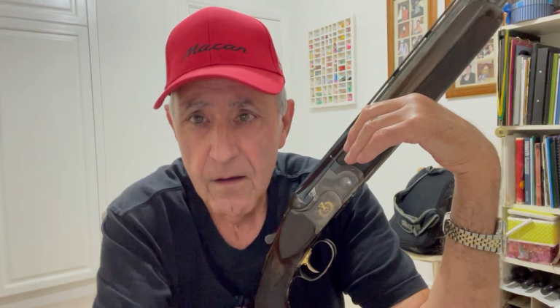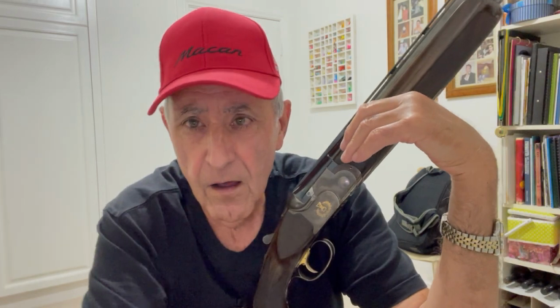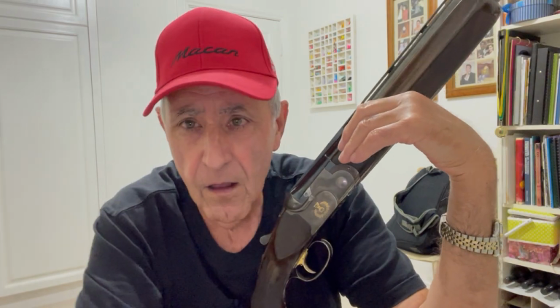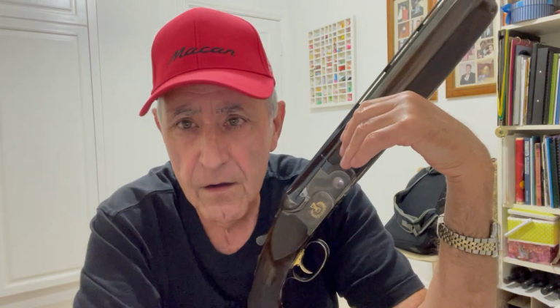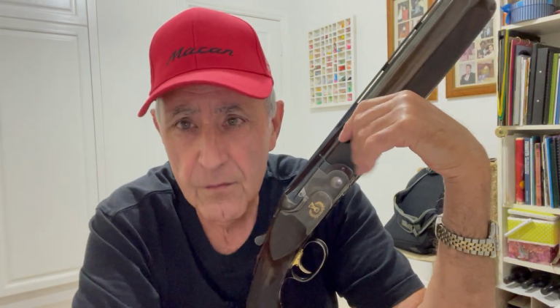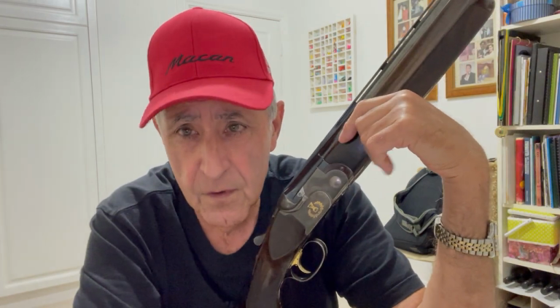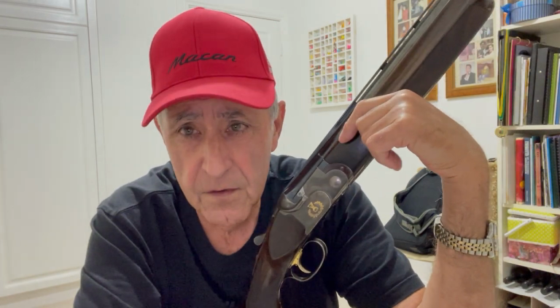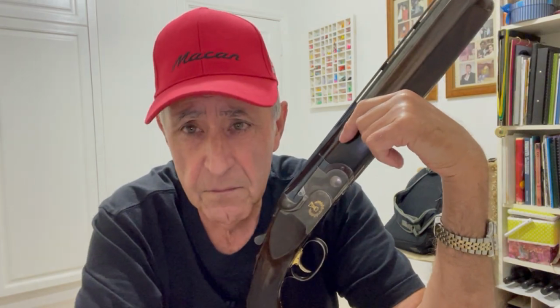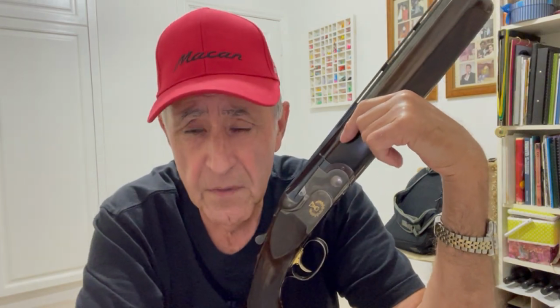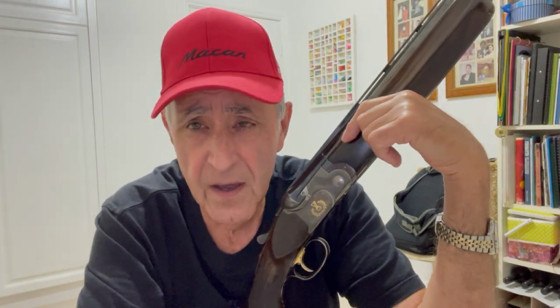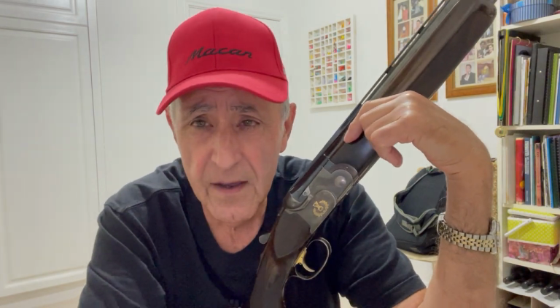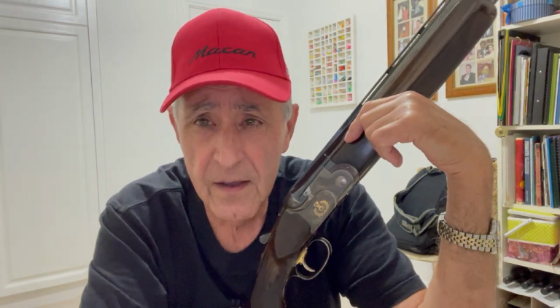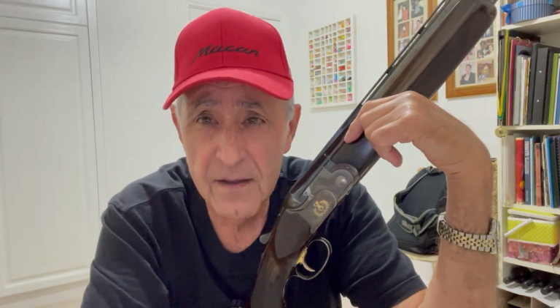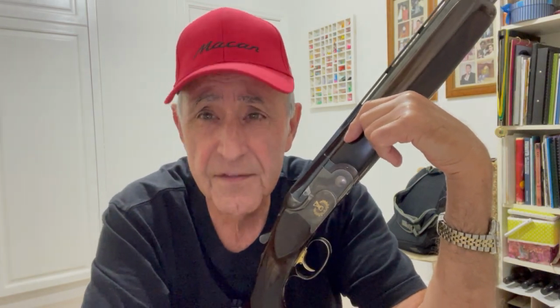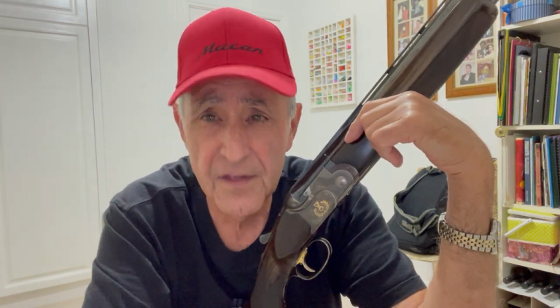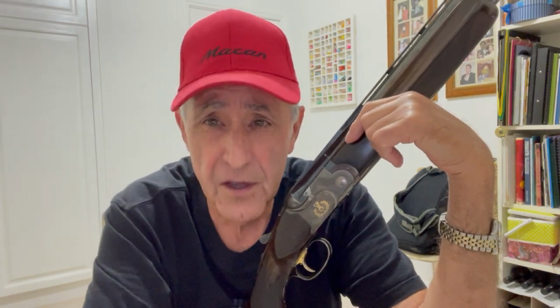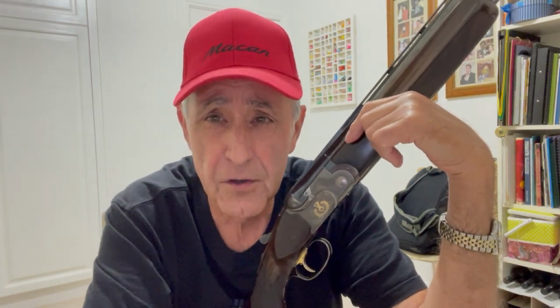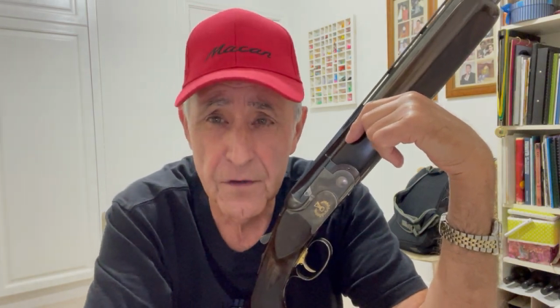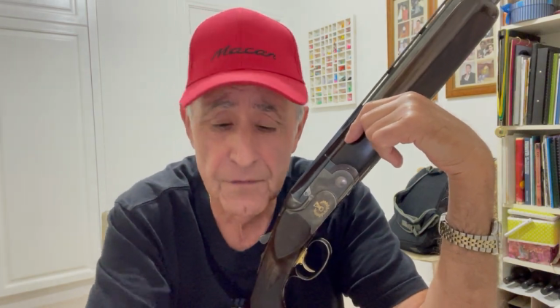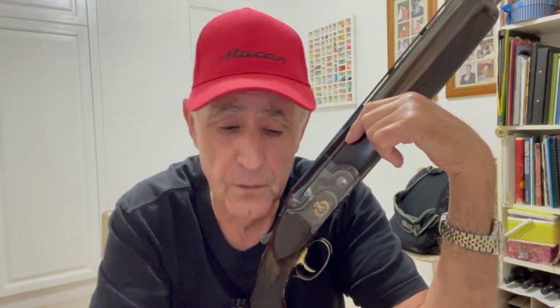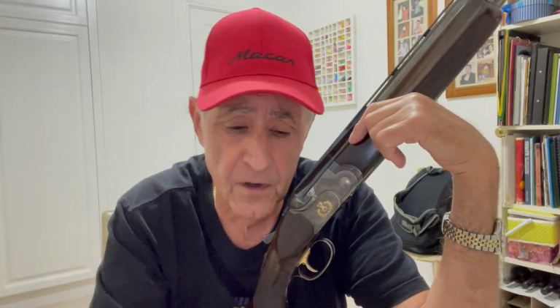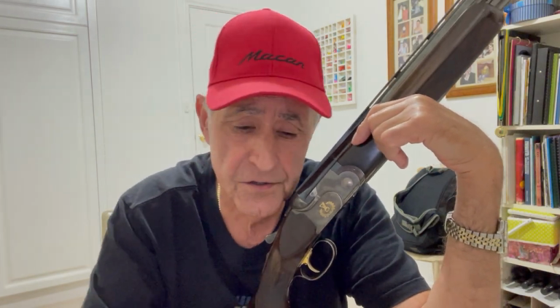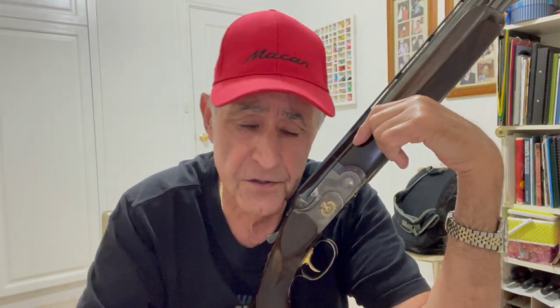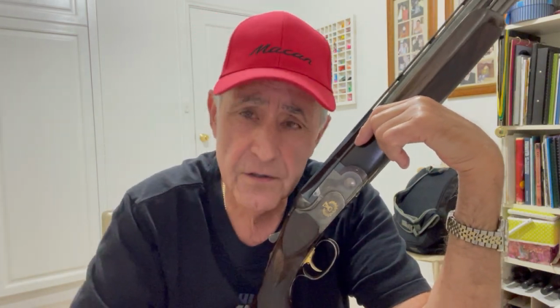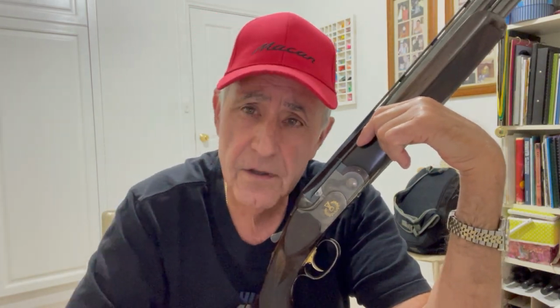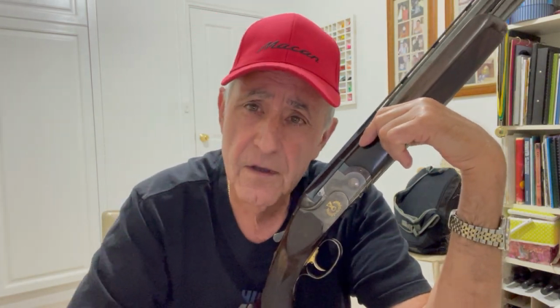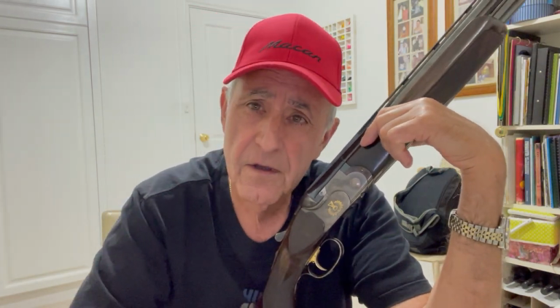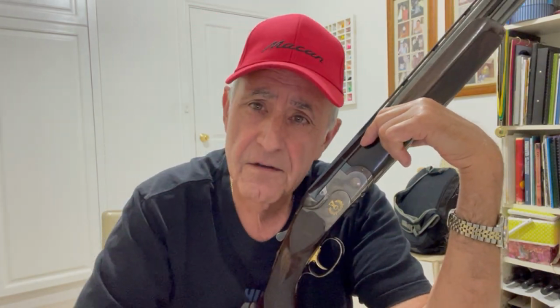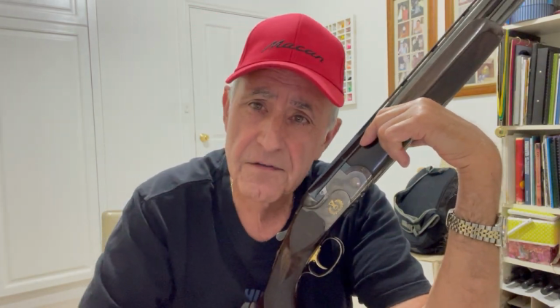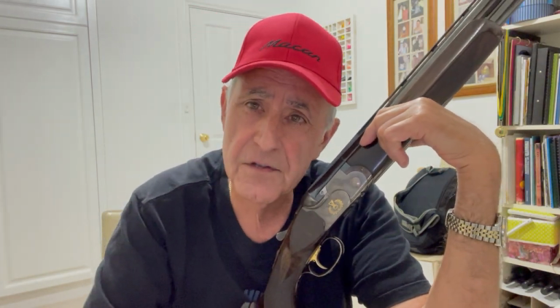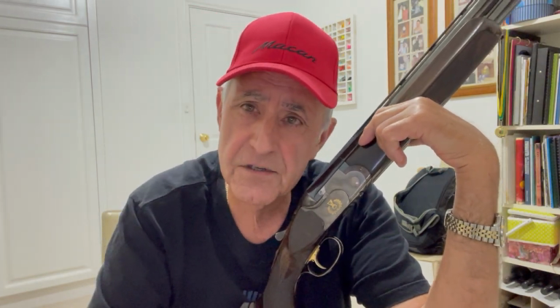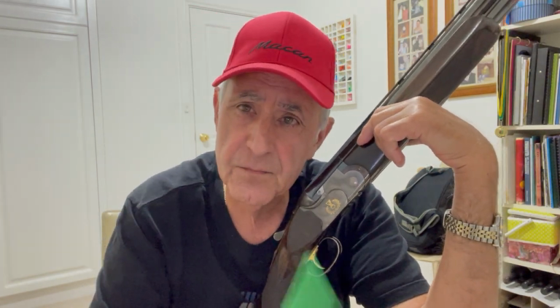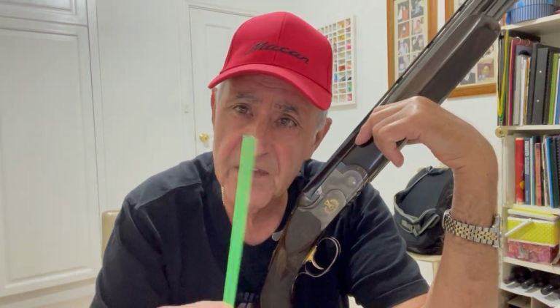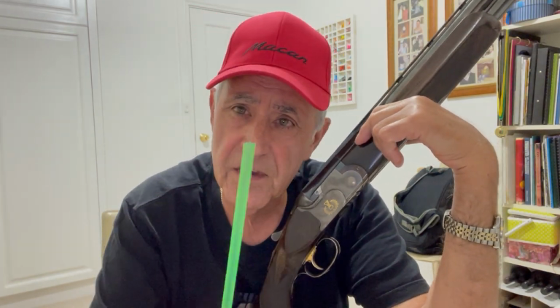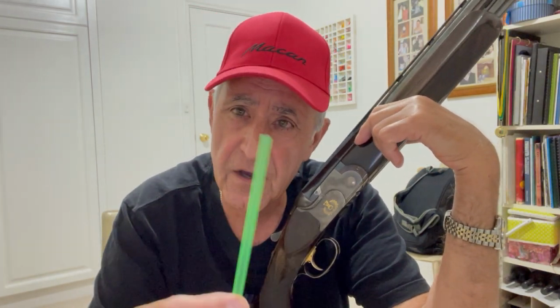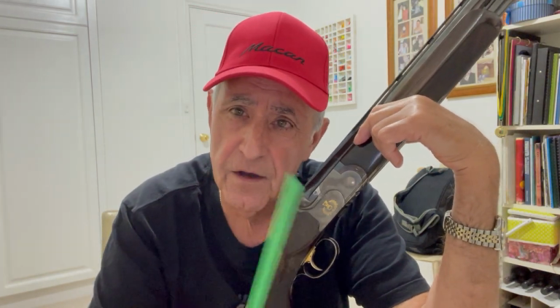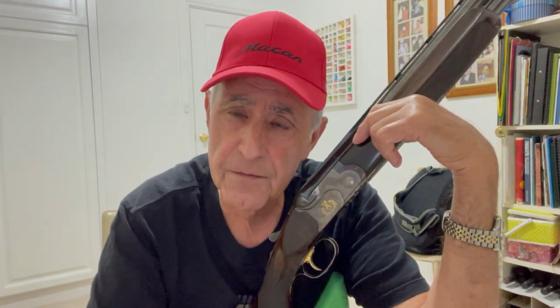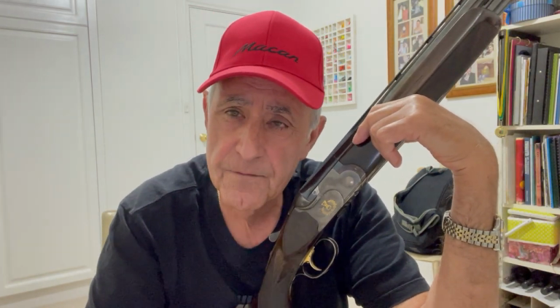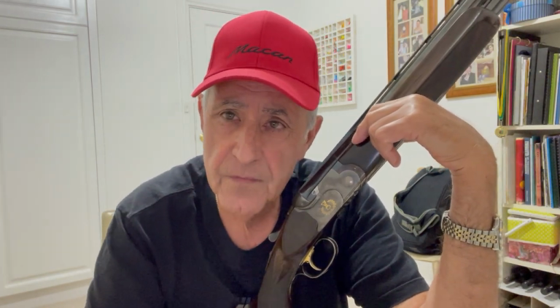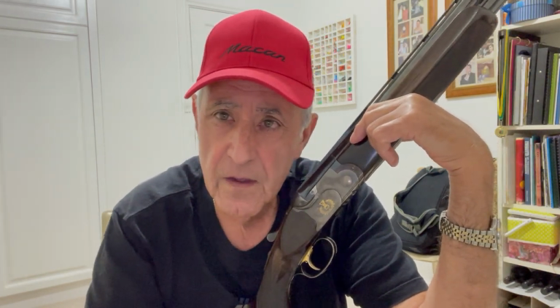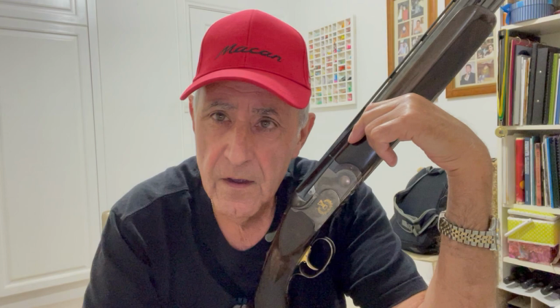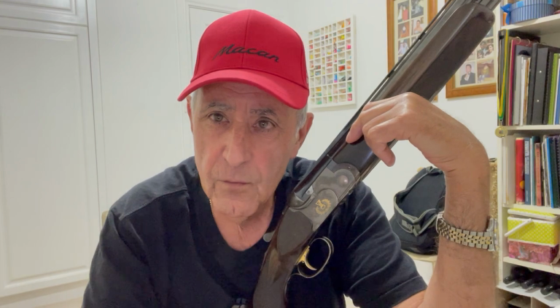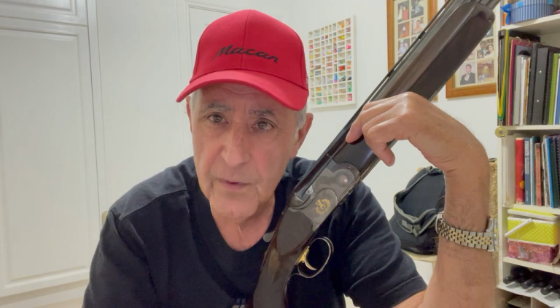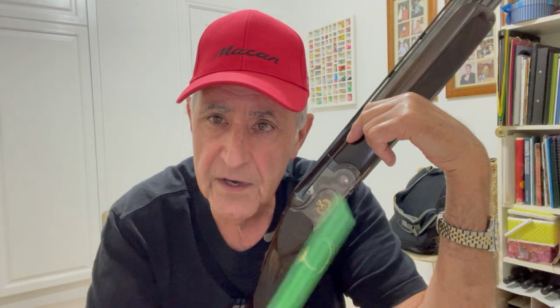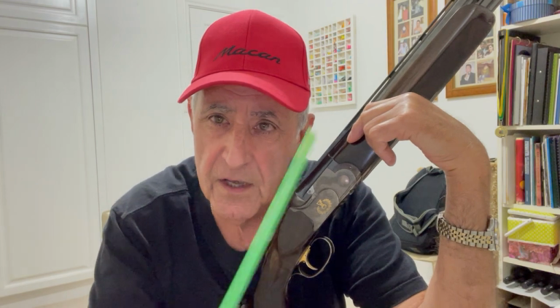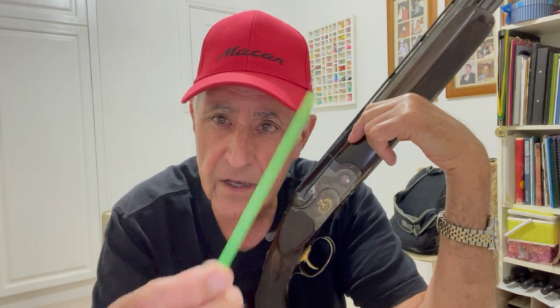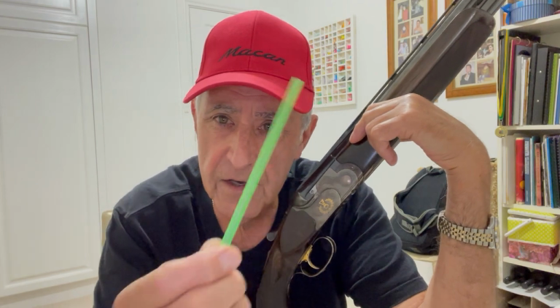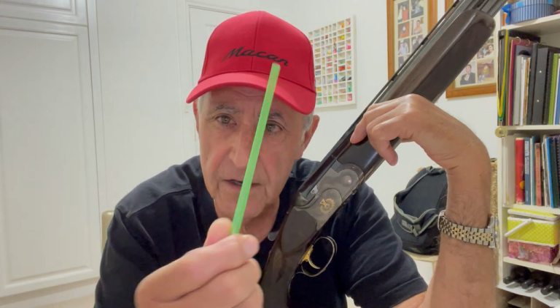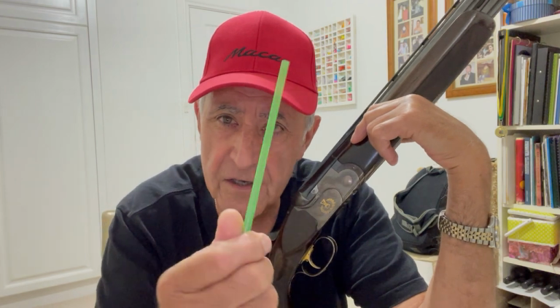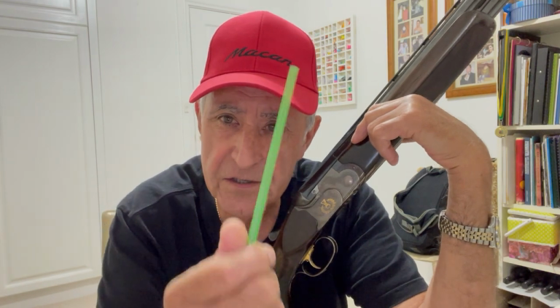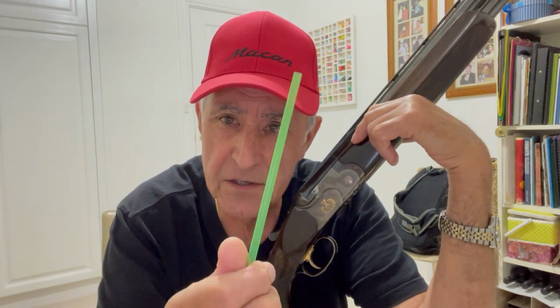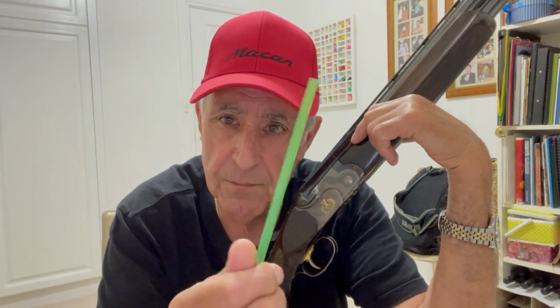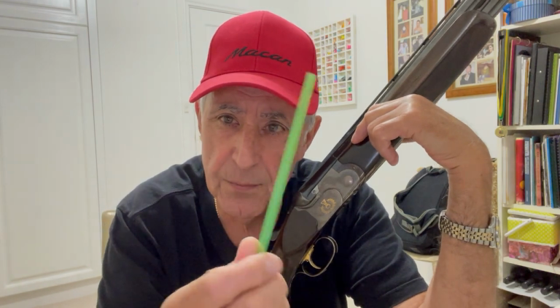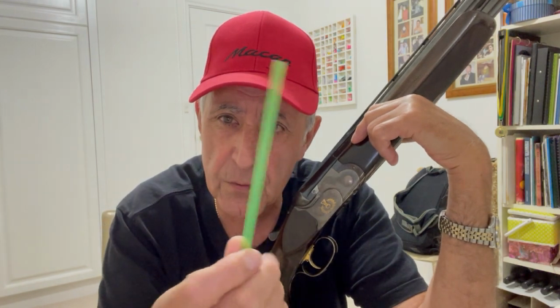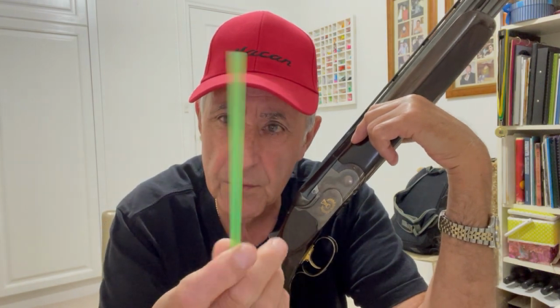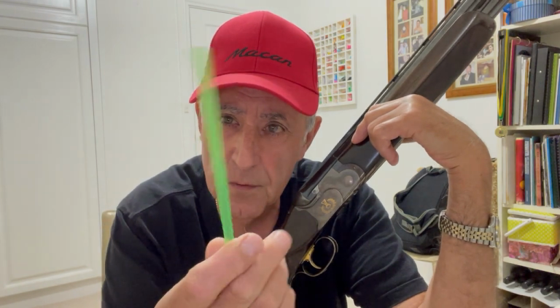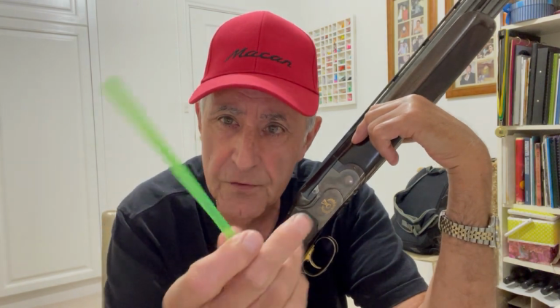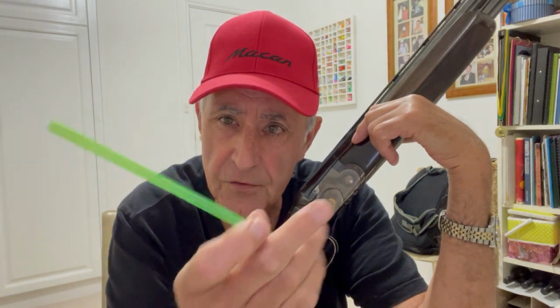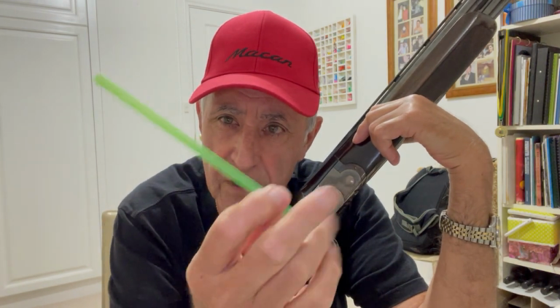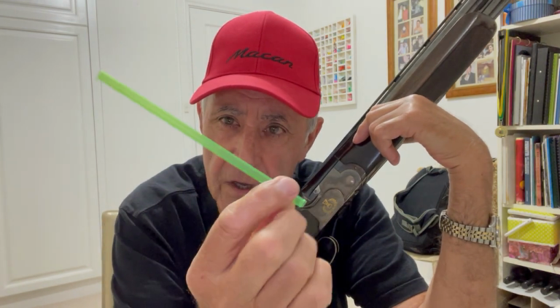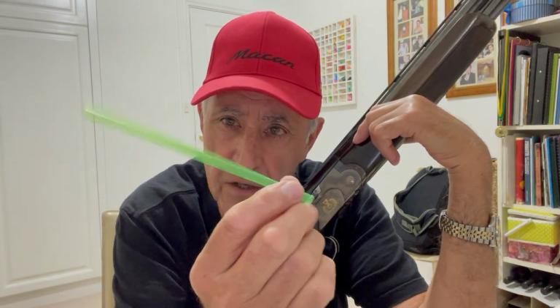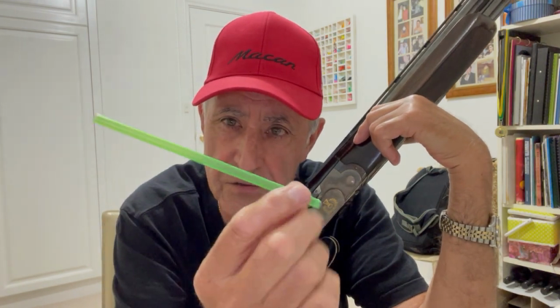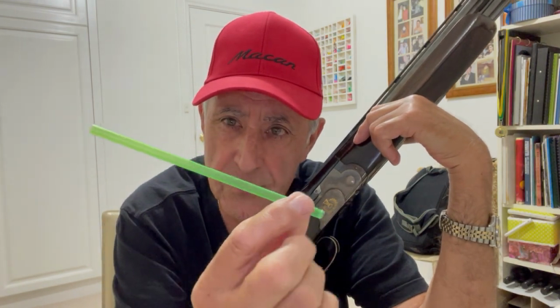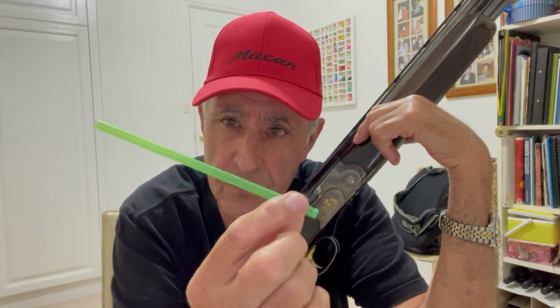Hello, welcome back and thank you for watching. For this video we need a simple drinking straw.